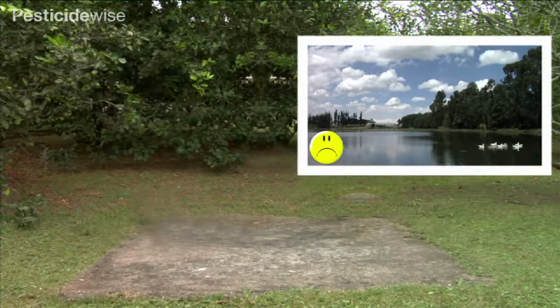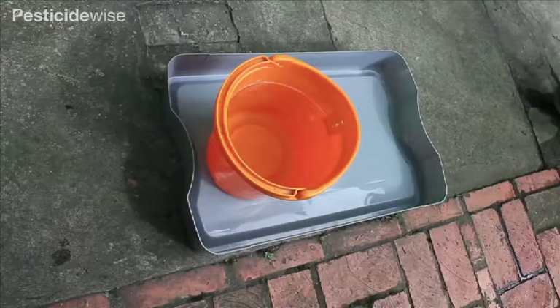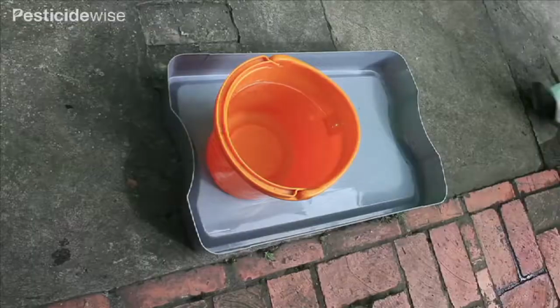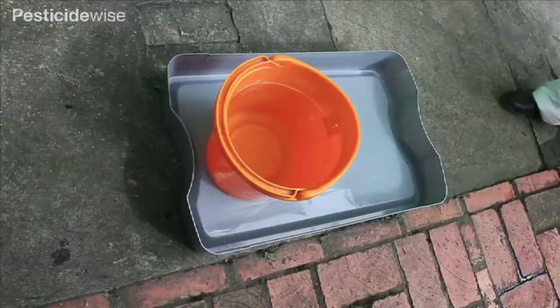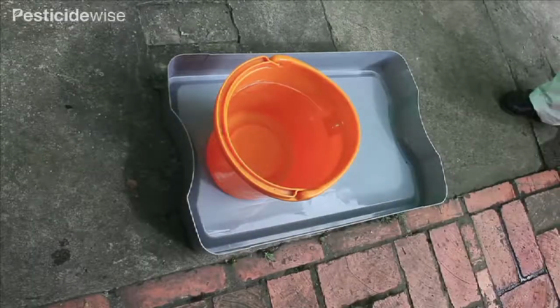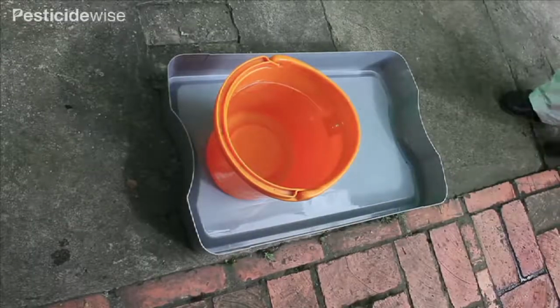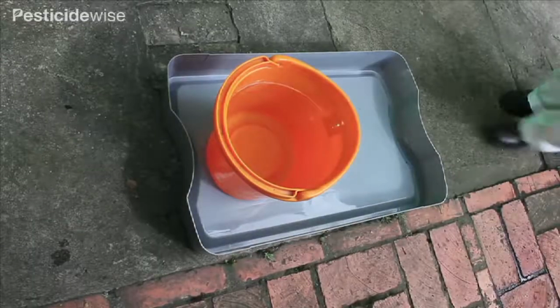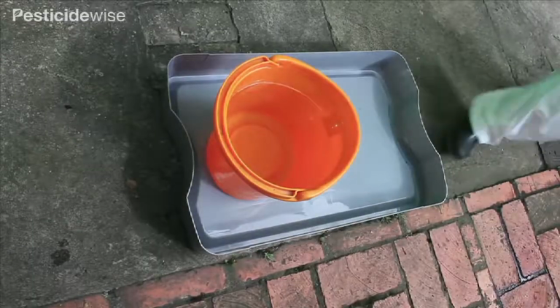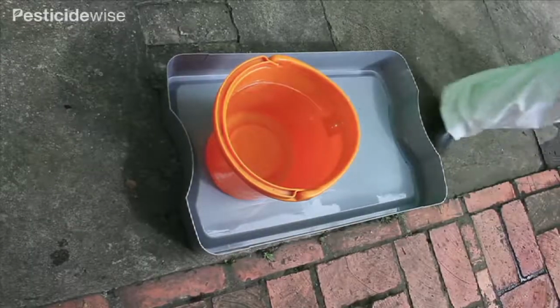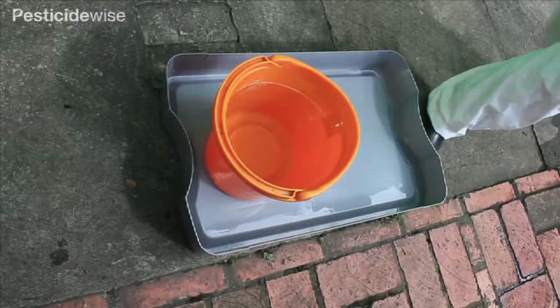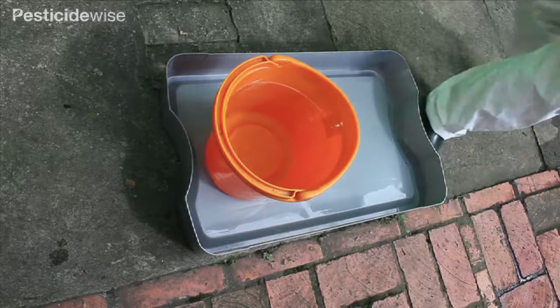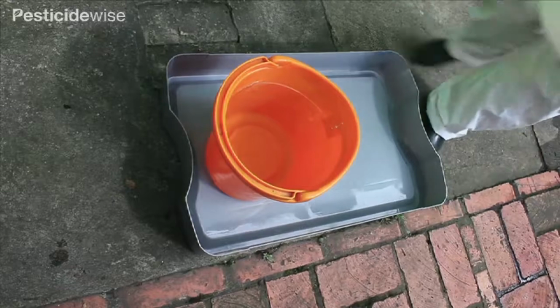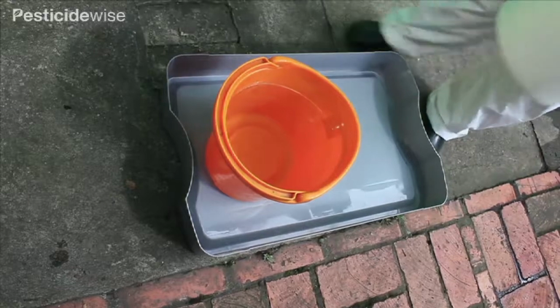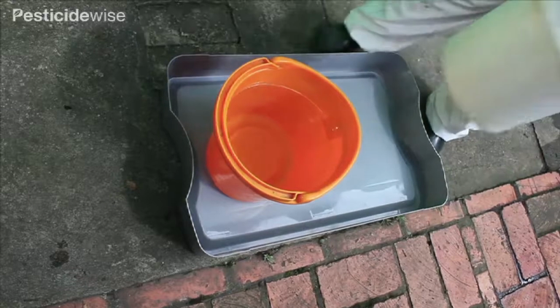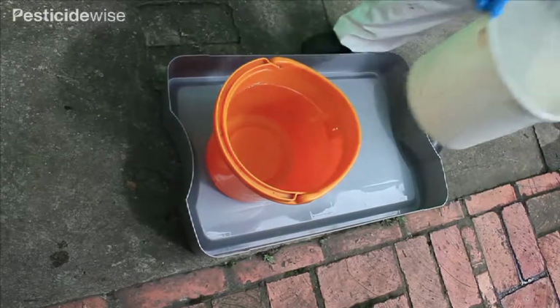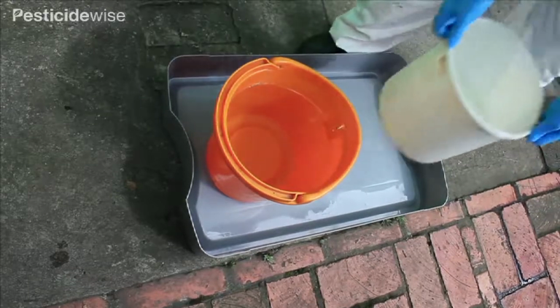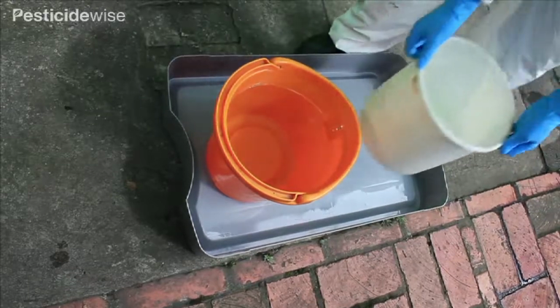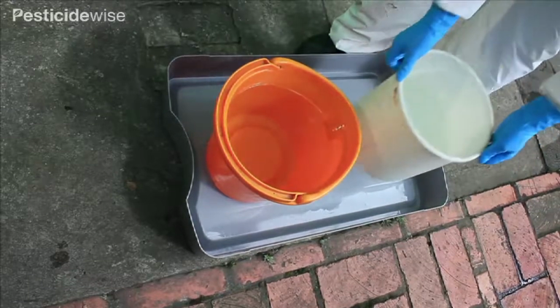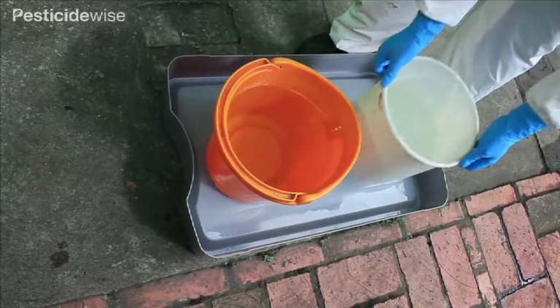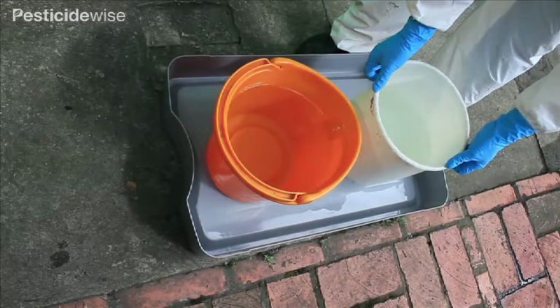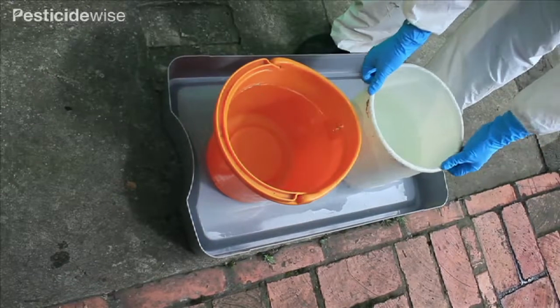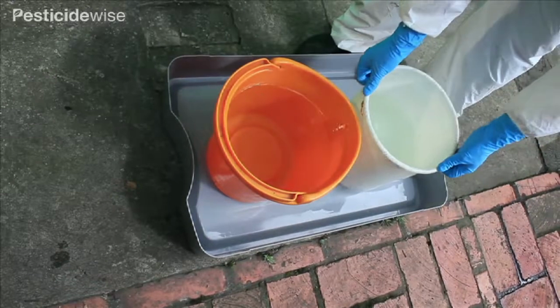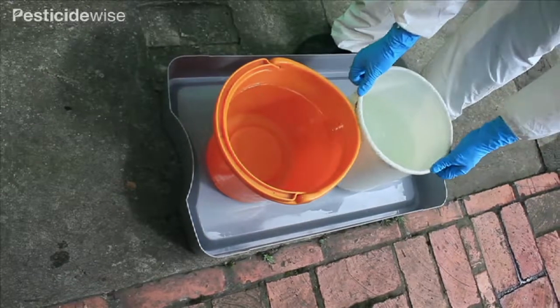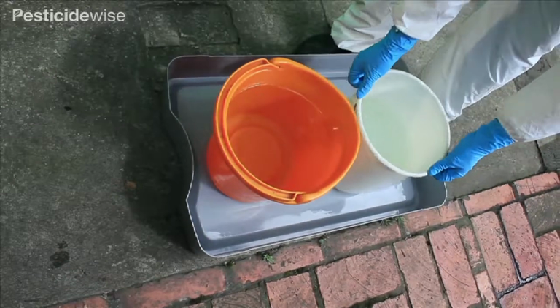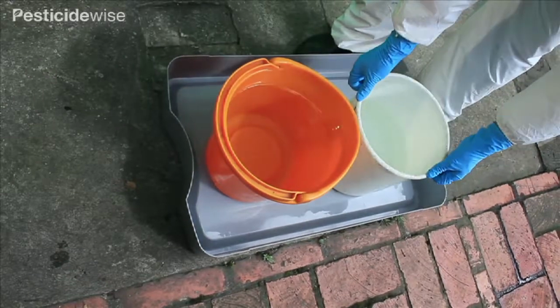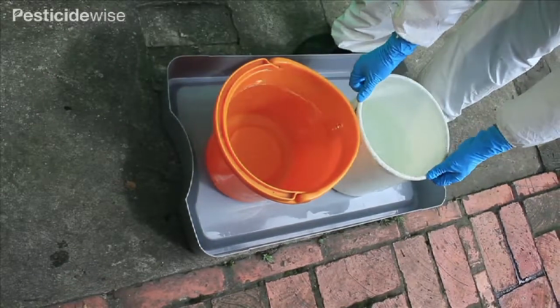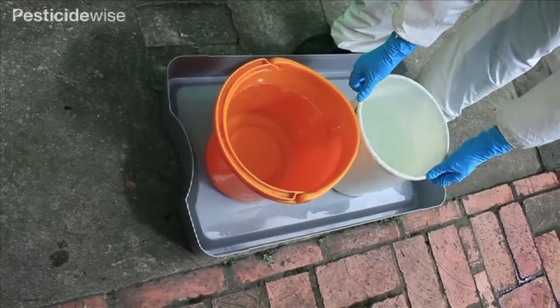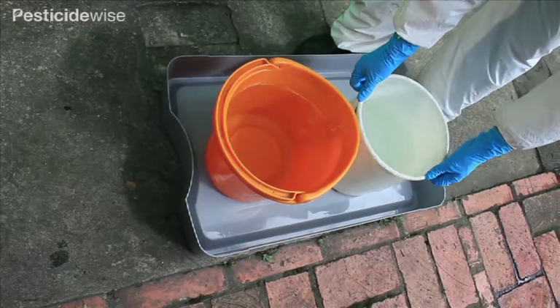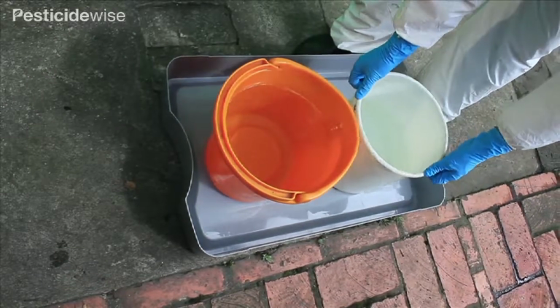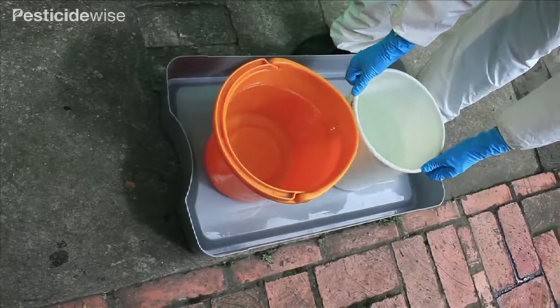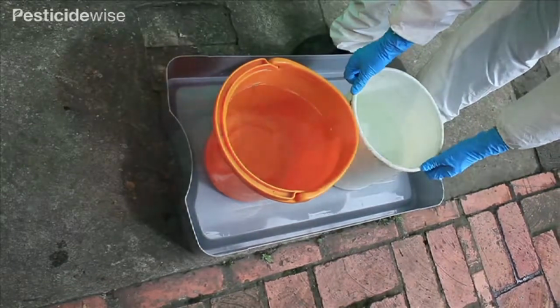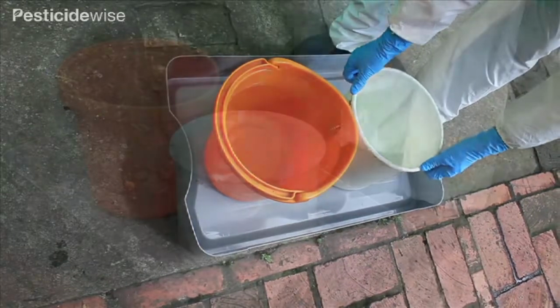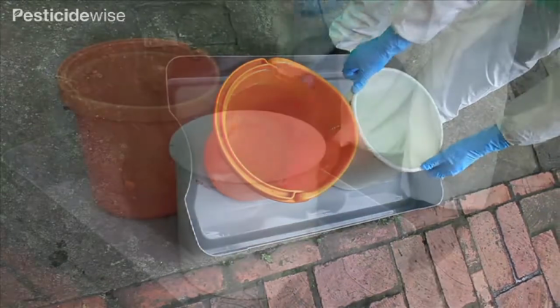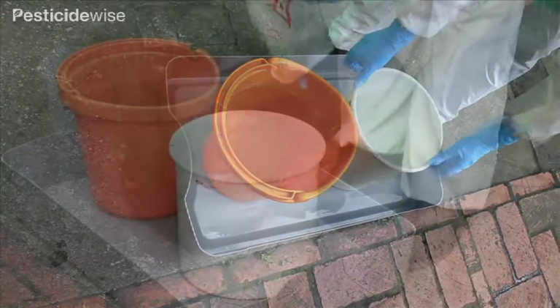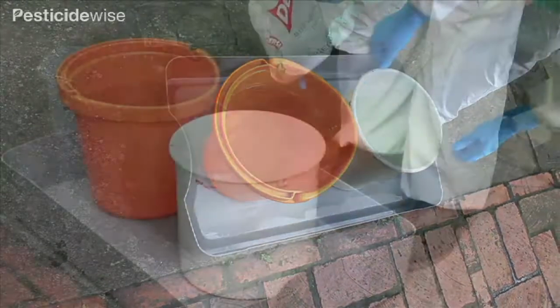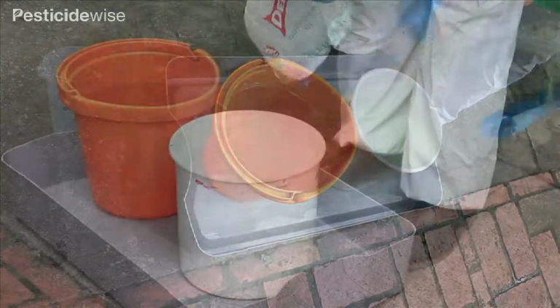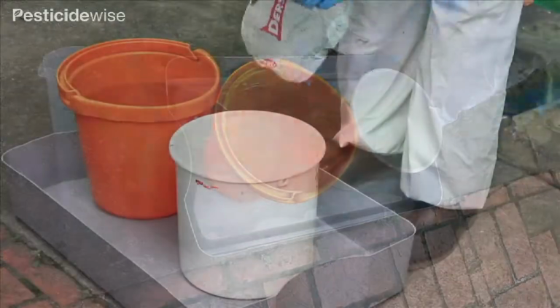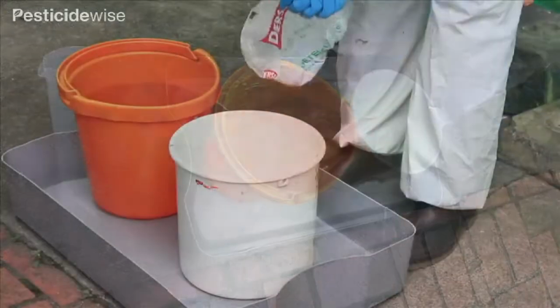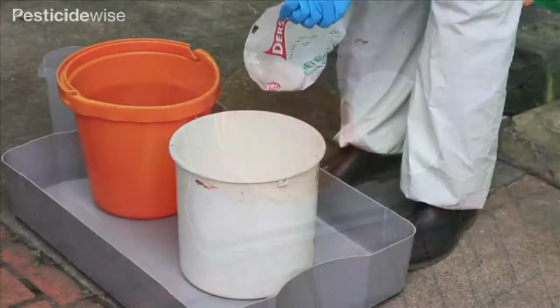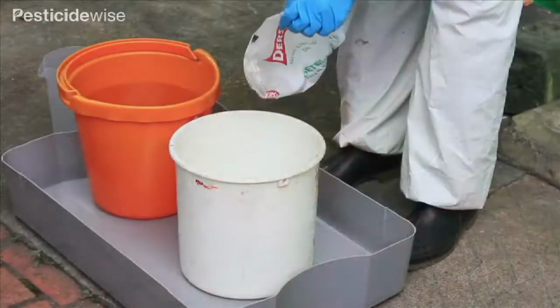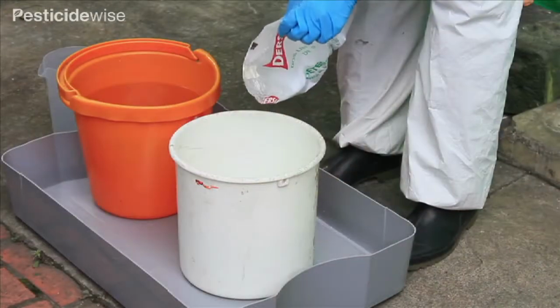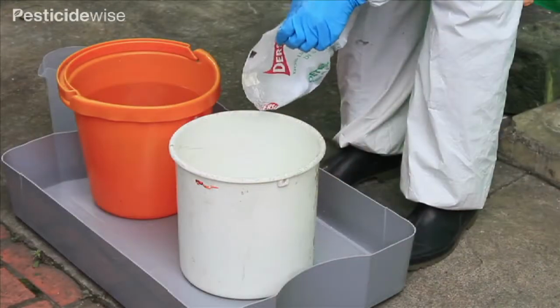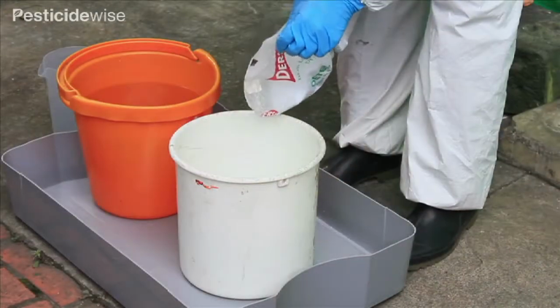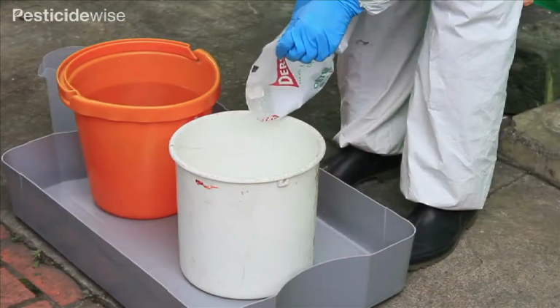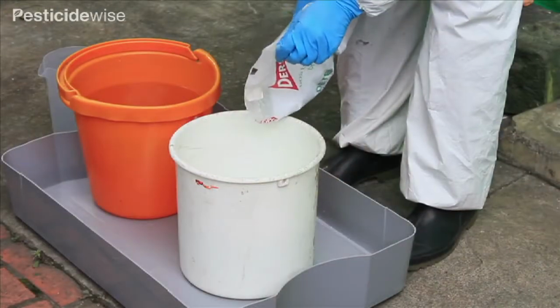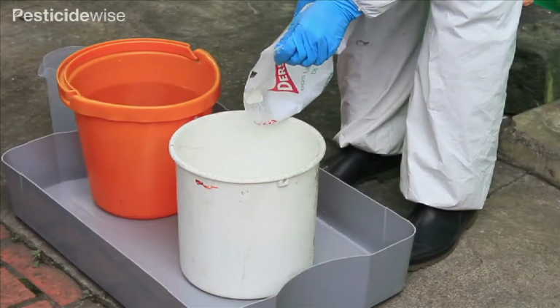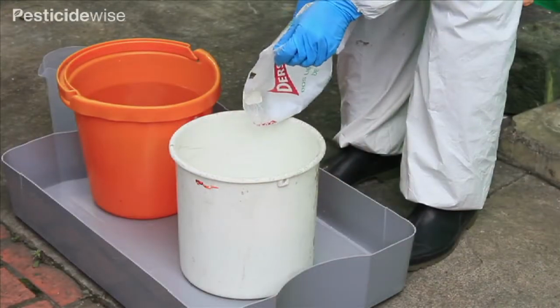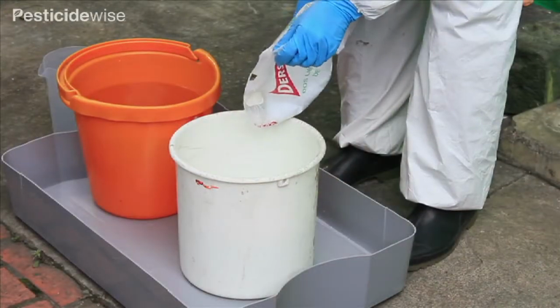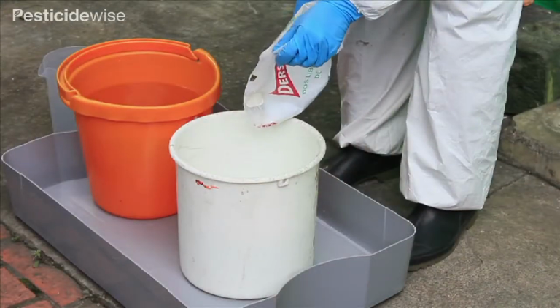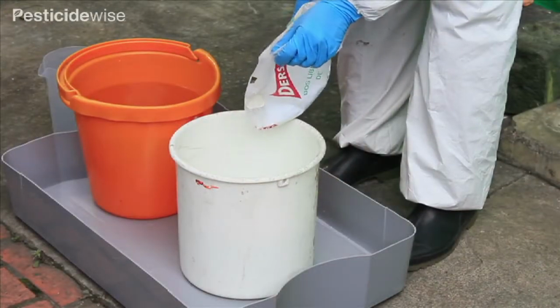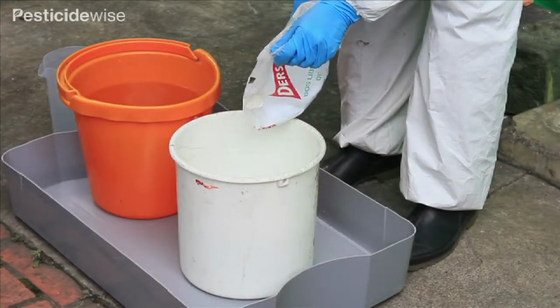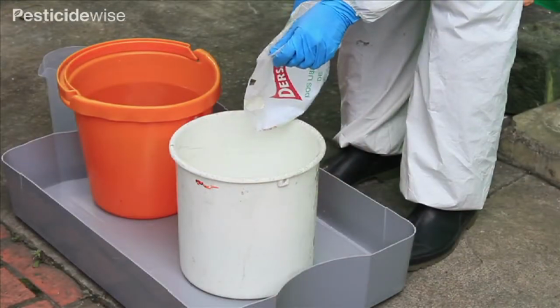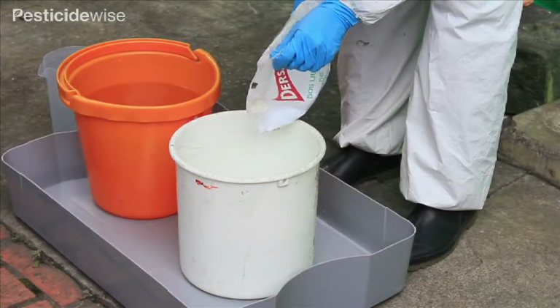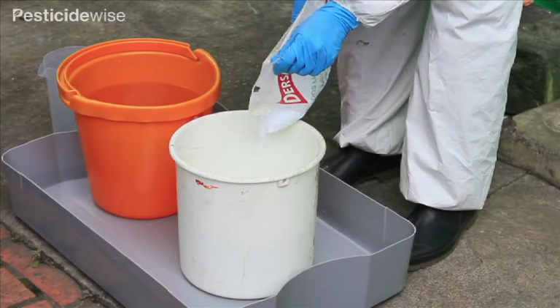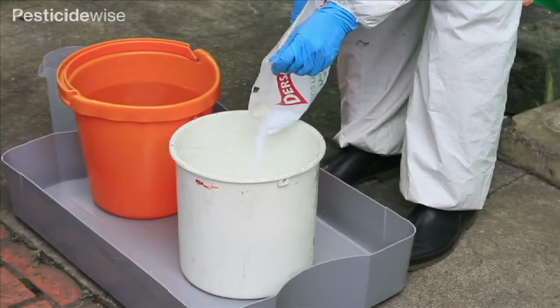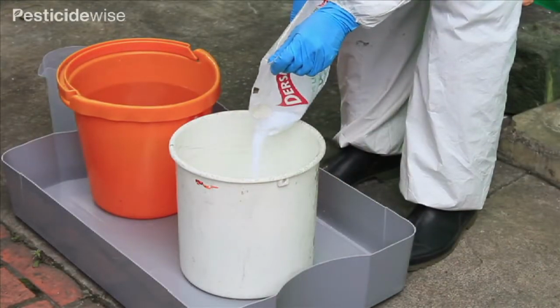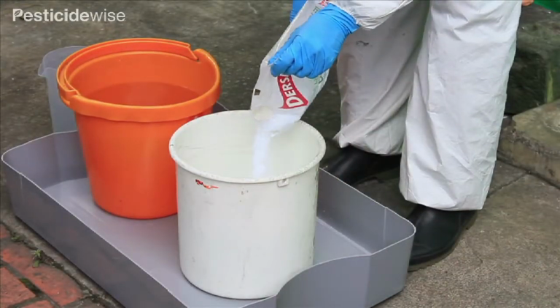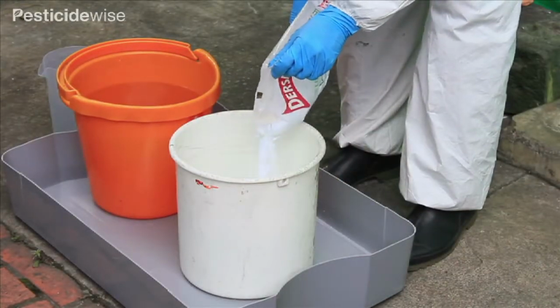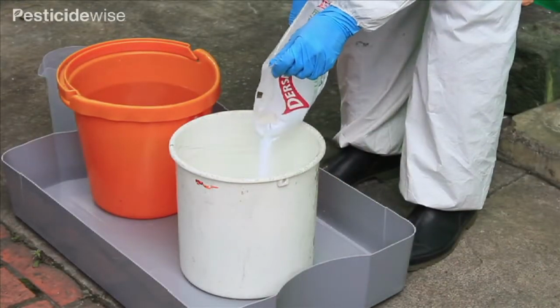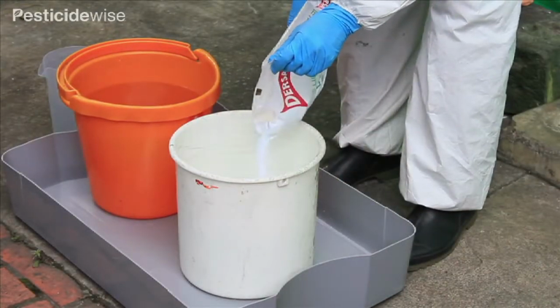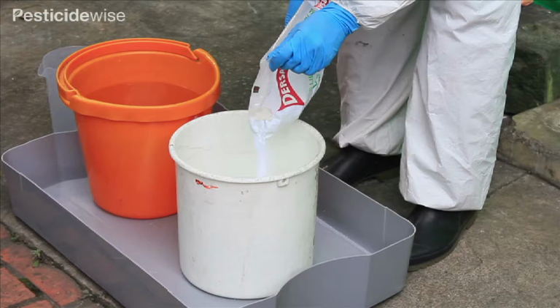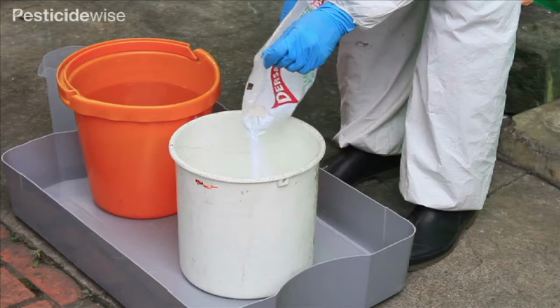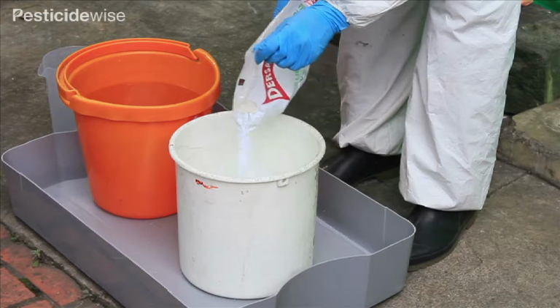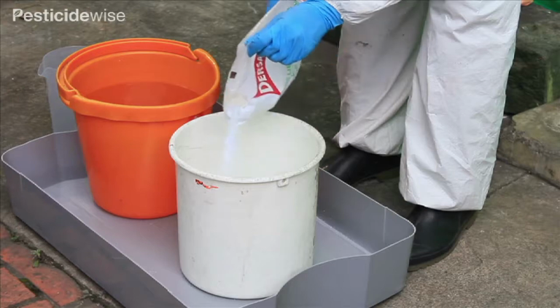Place the two buckets onto the clean mixing tray. Pour clean water into both buckets and add detergent.